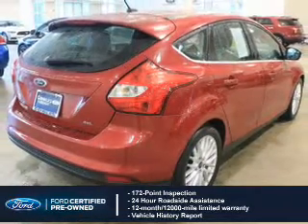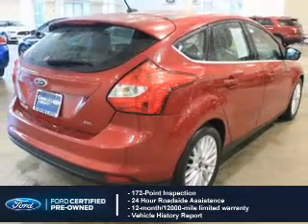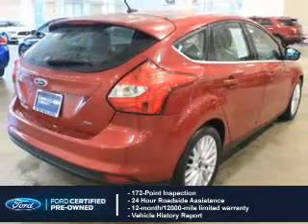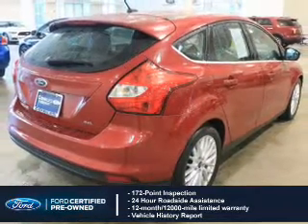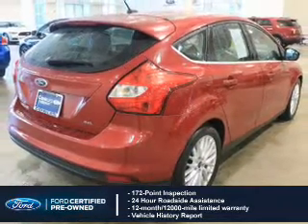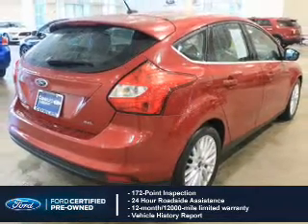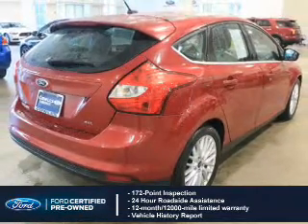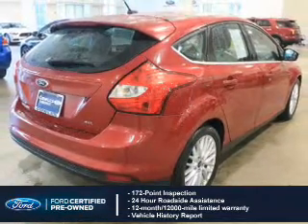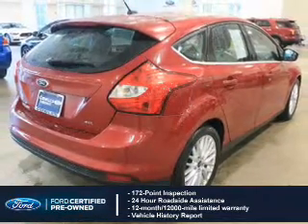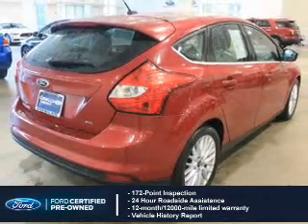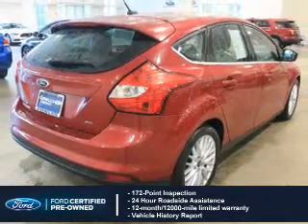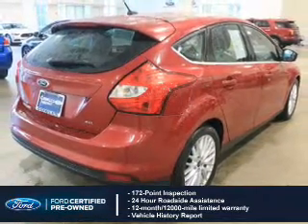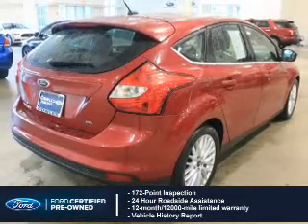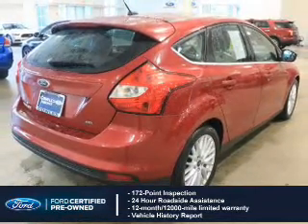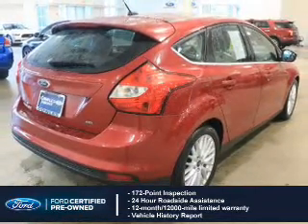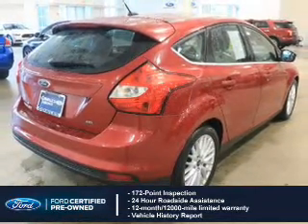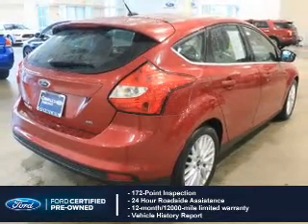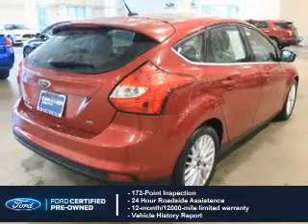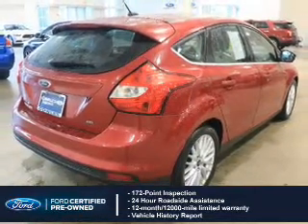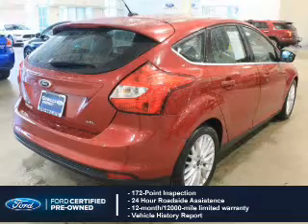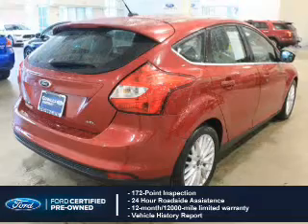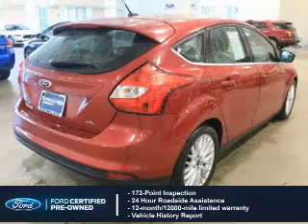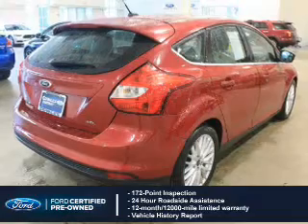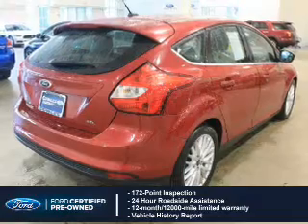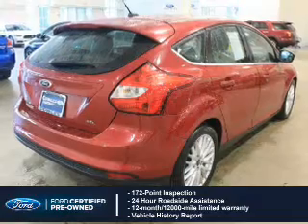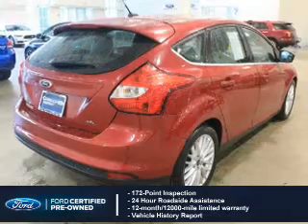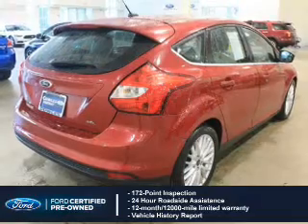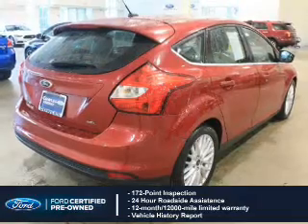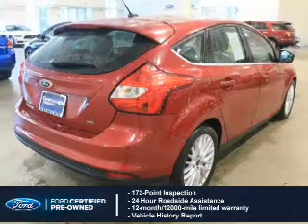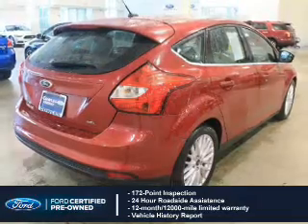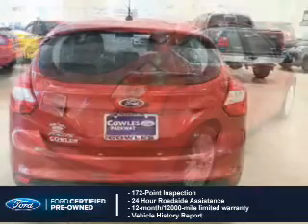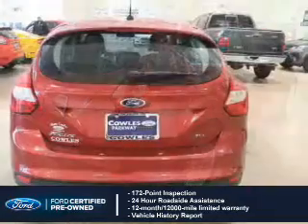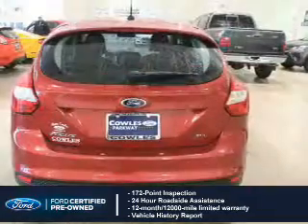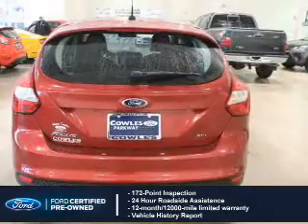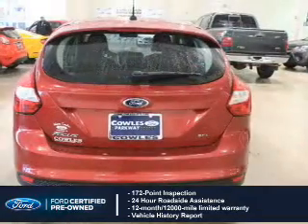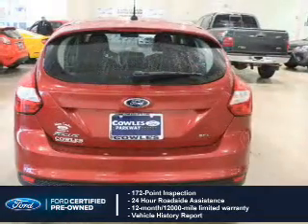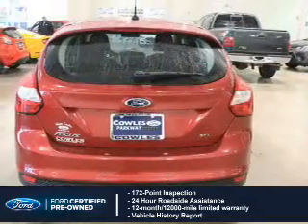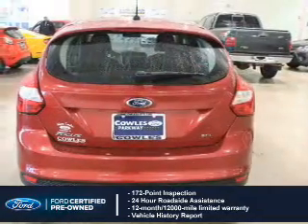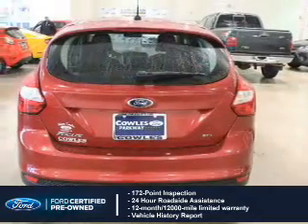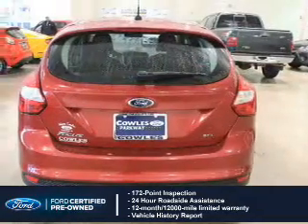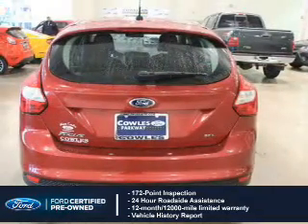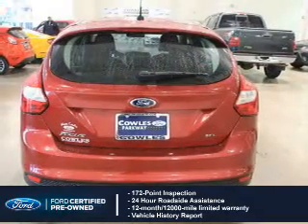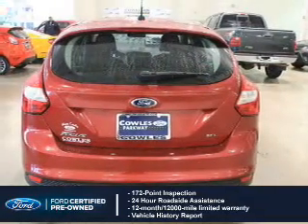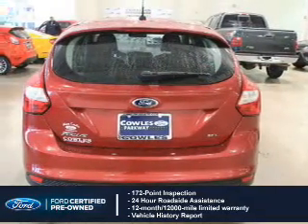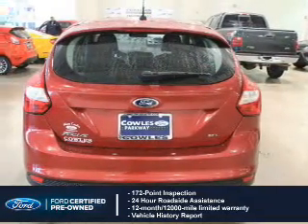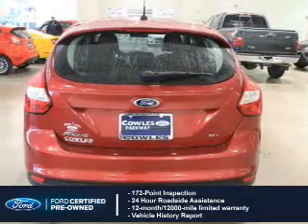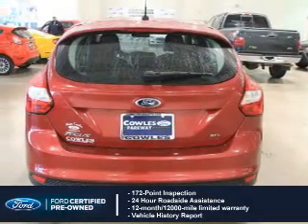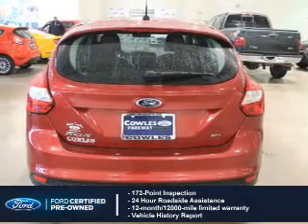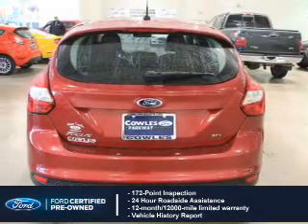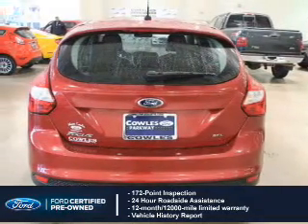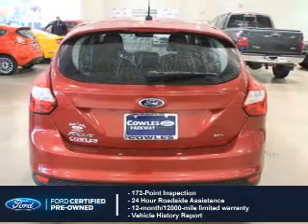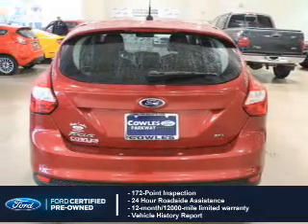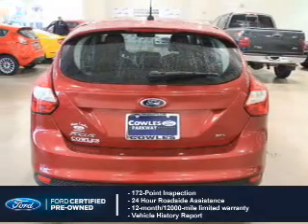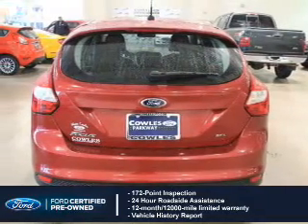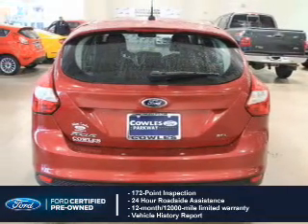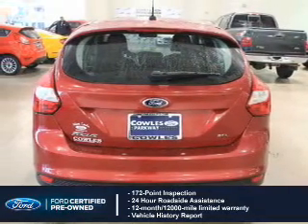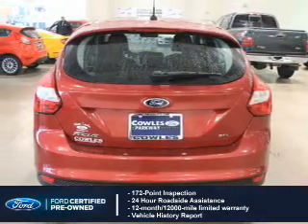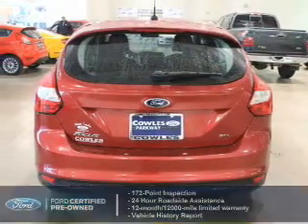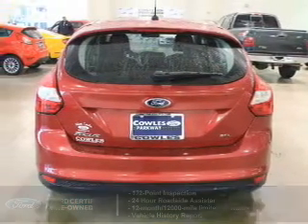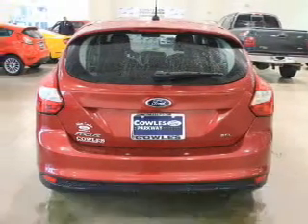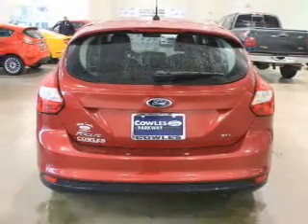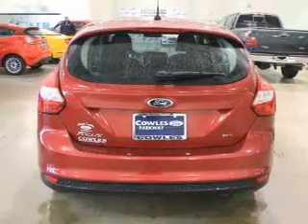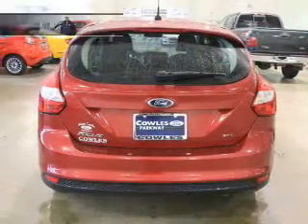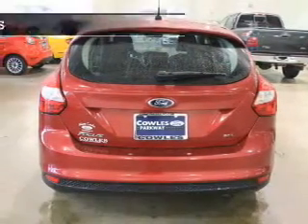12-month, 12,000-mile comprehensive limited warranty, plus 7-year, 100,000-mile powertrain limited warranty coverage.